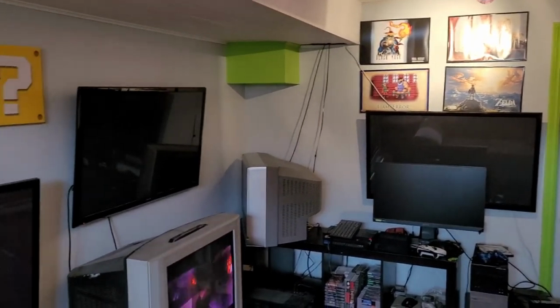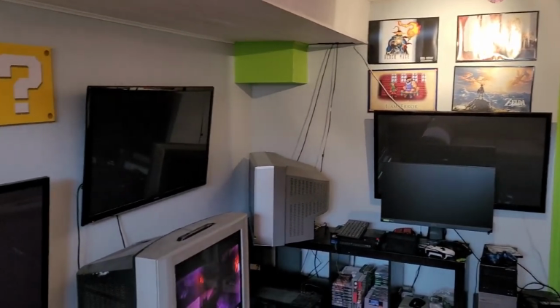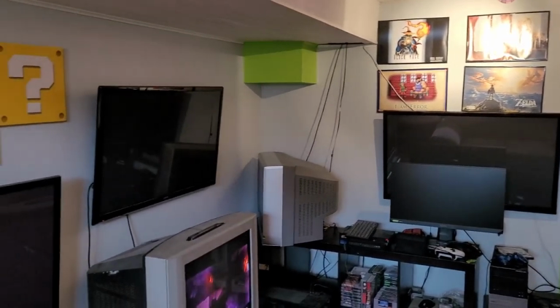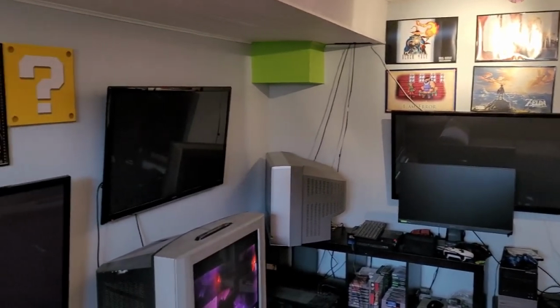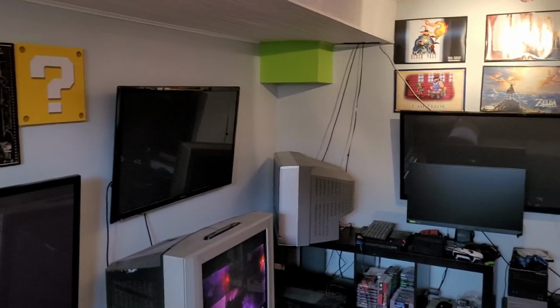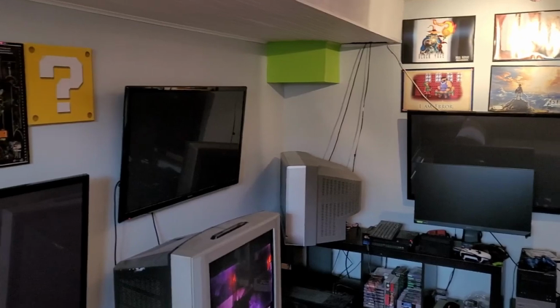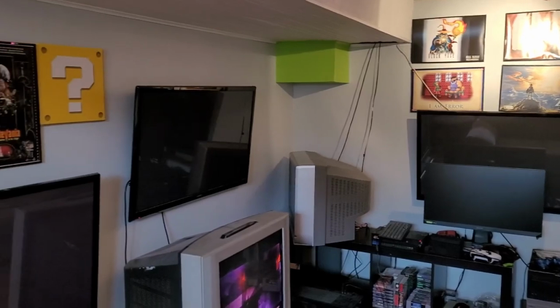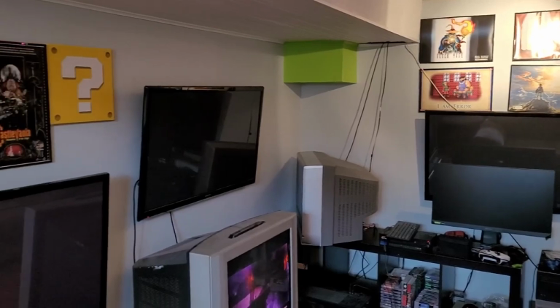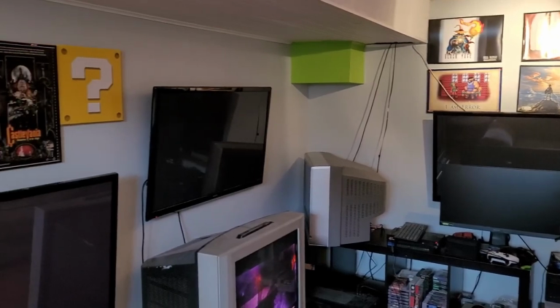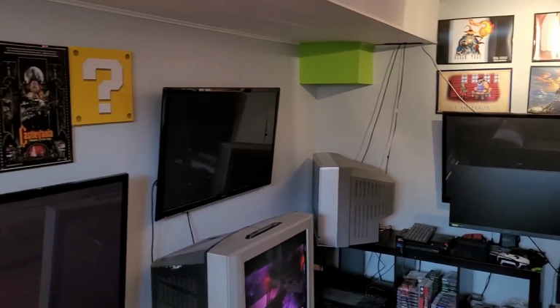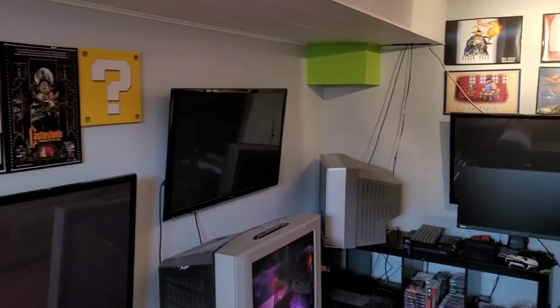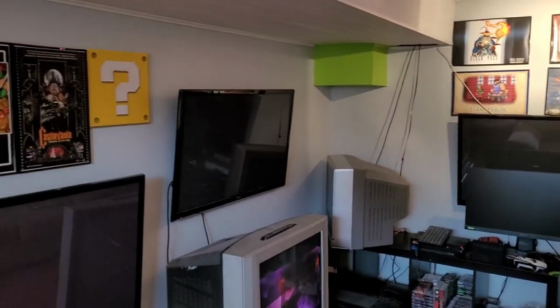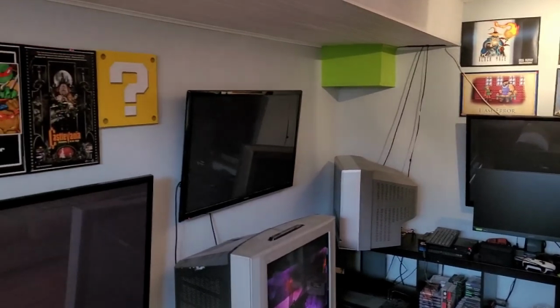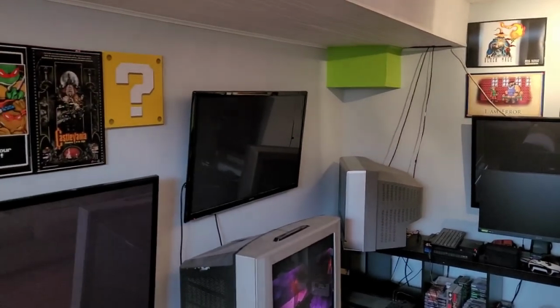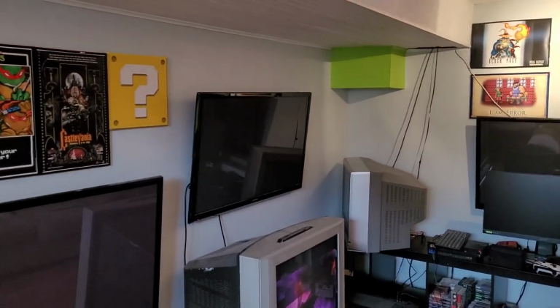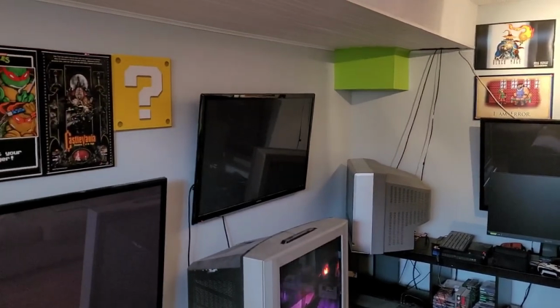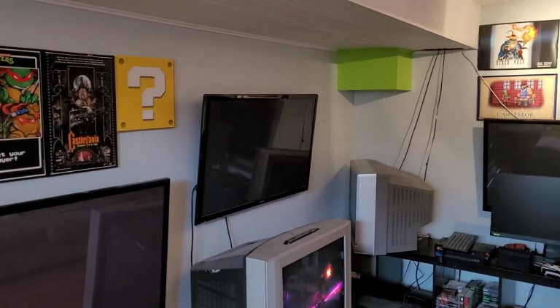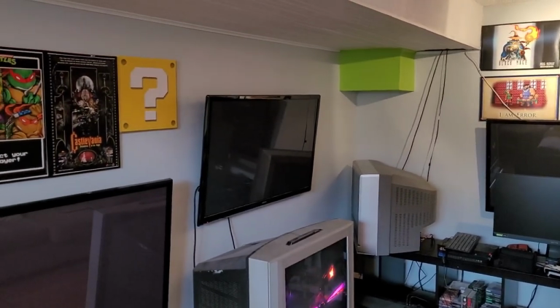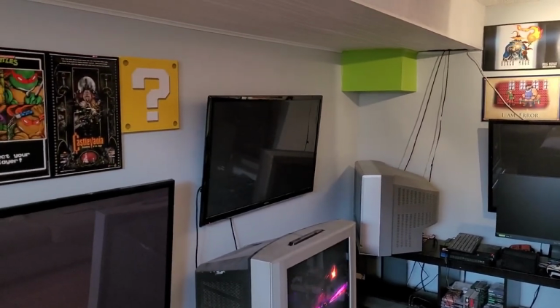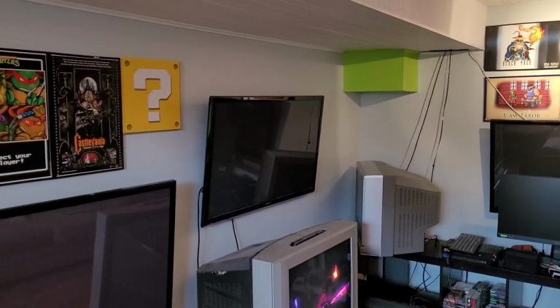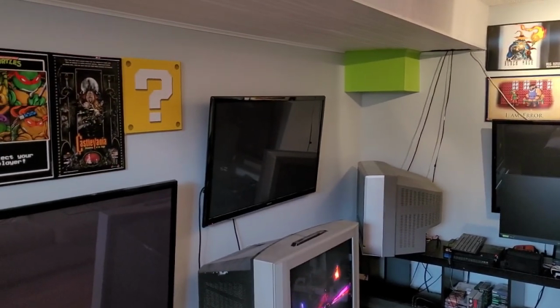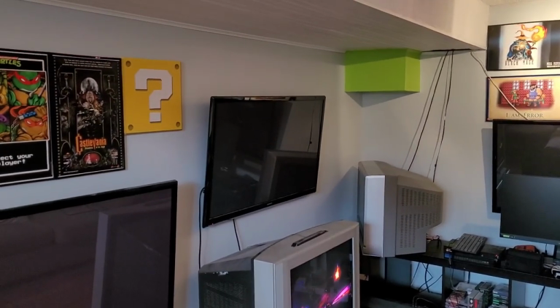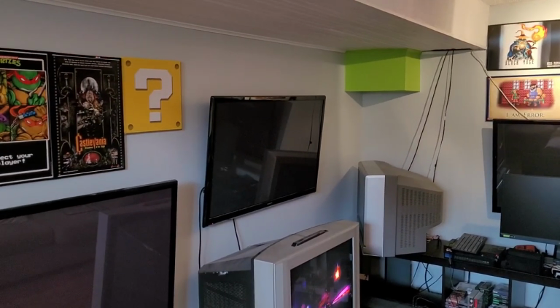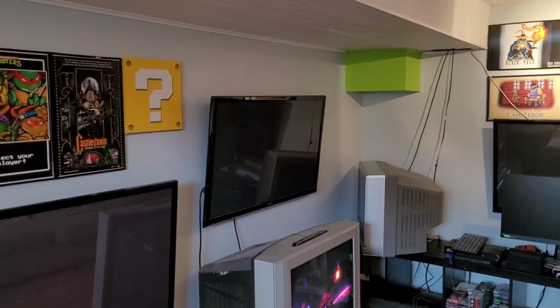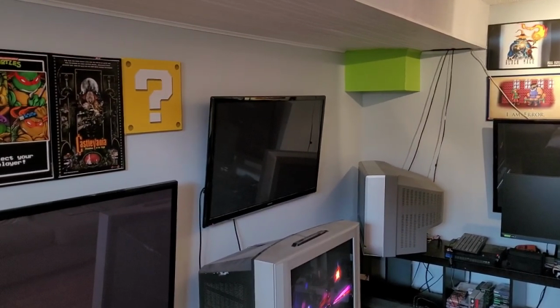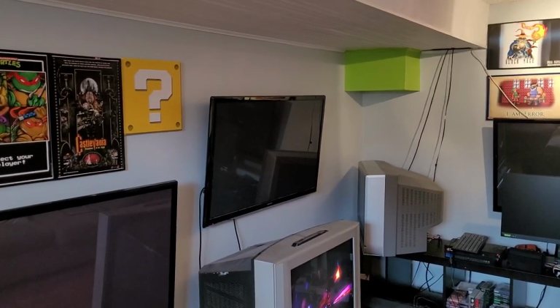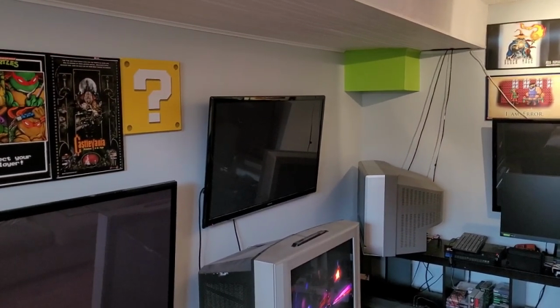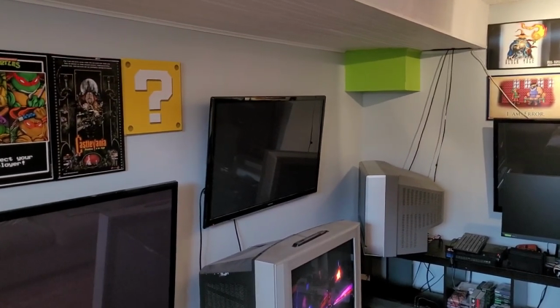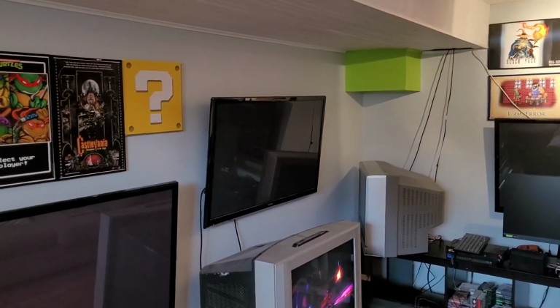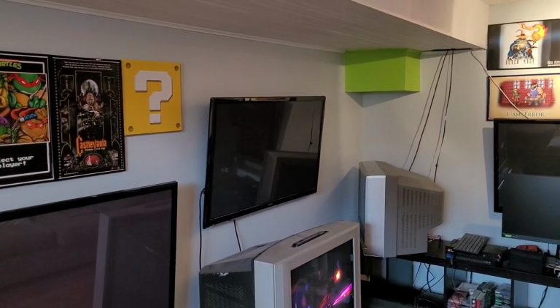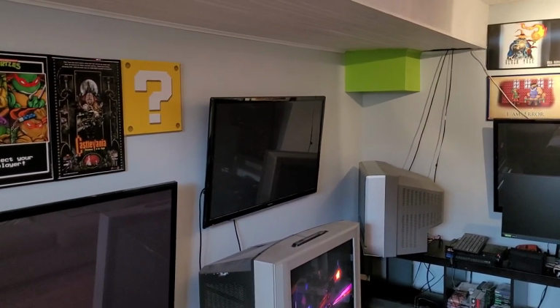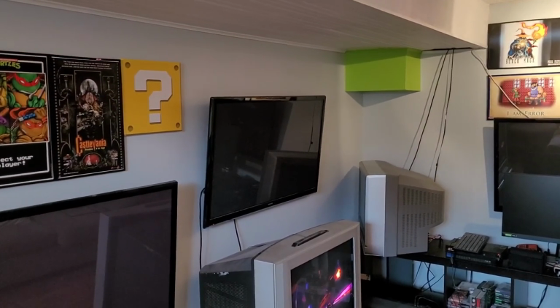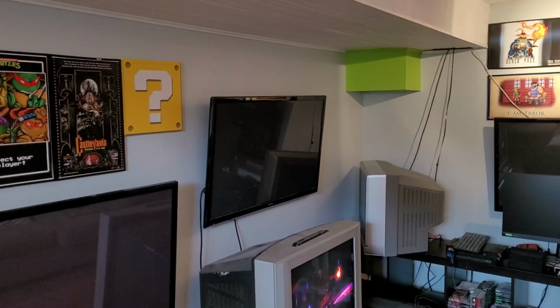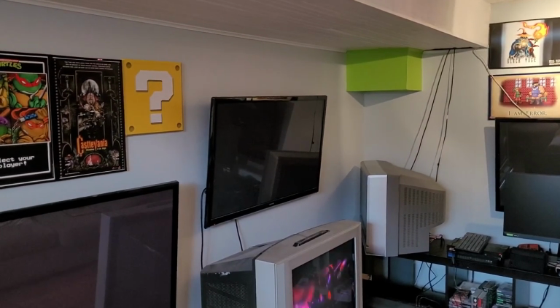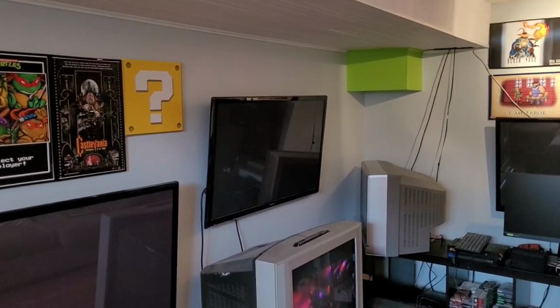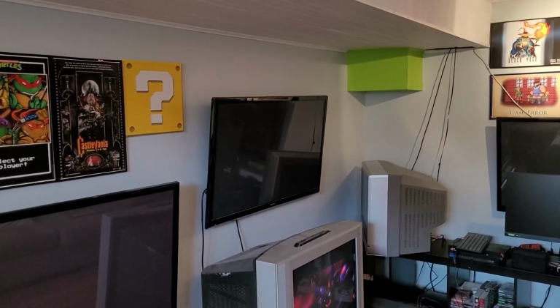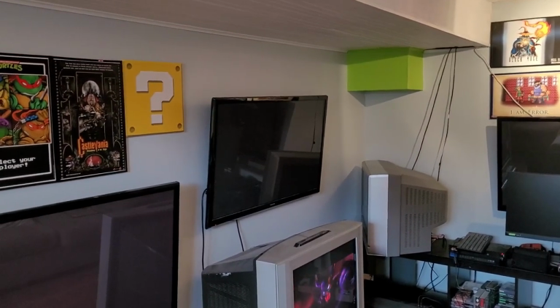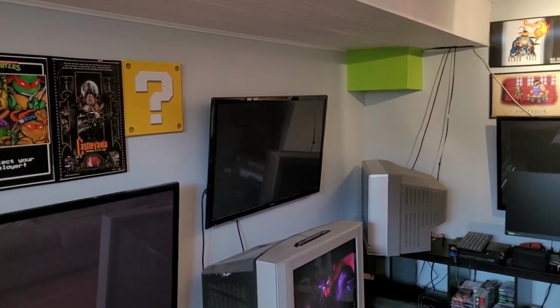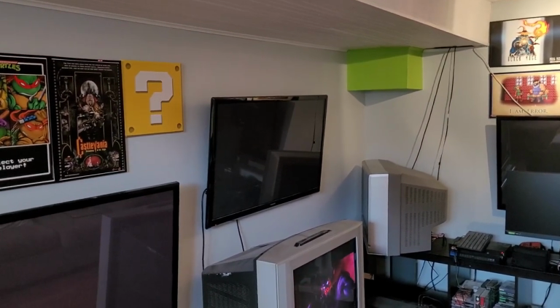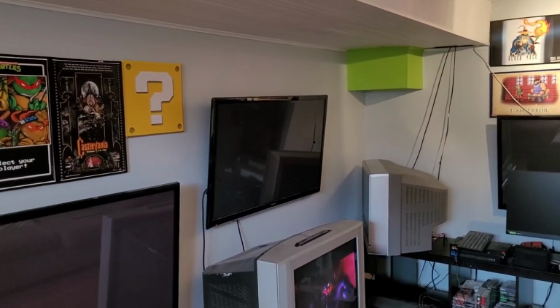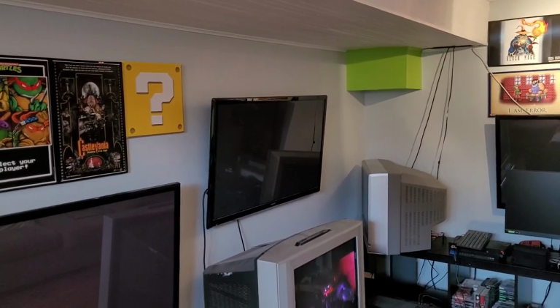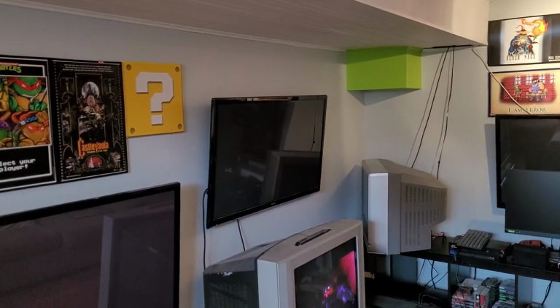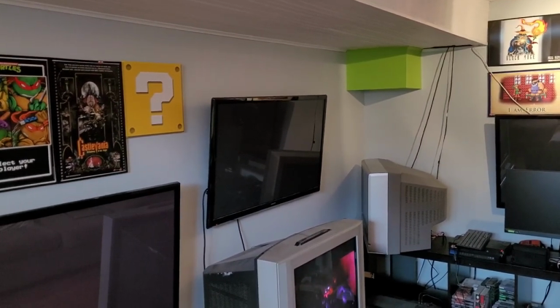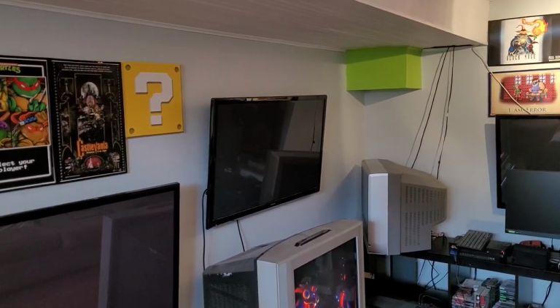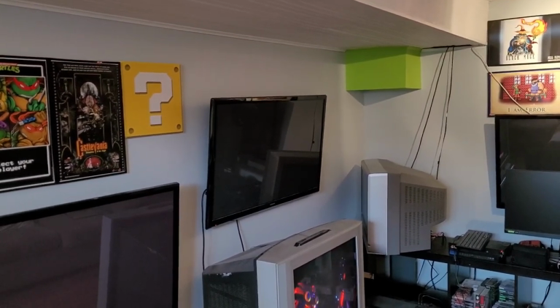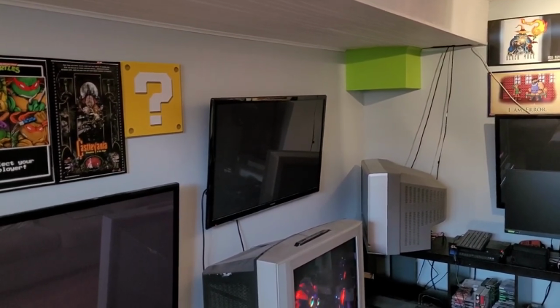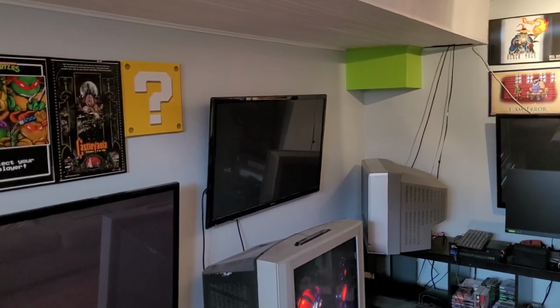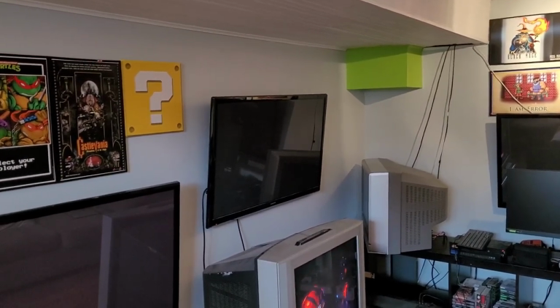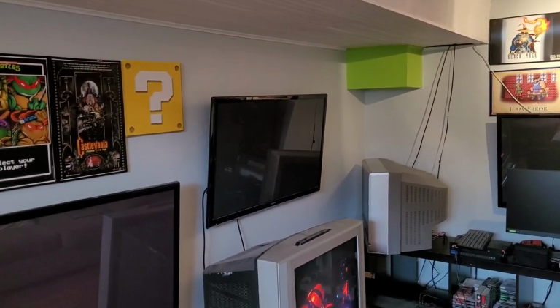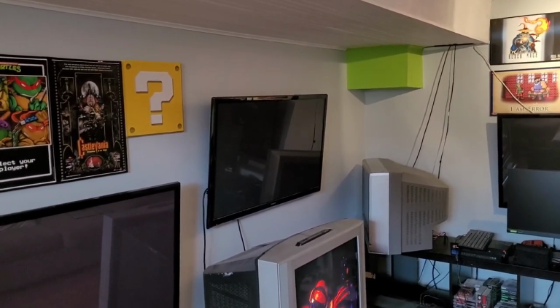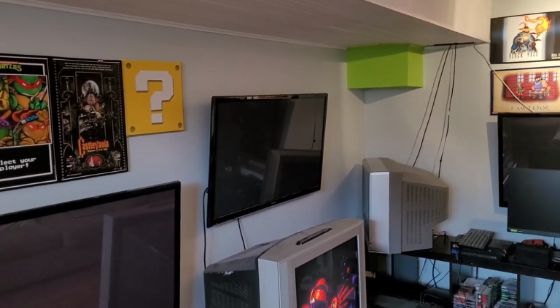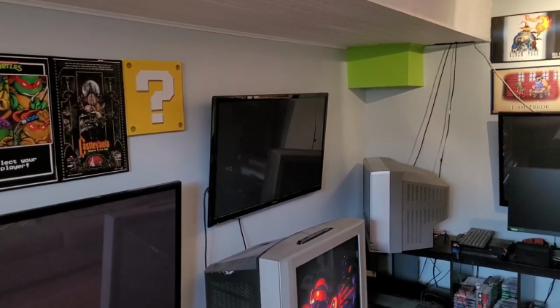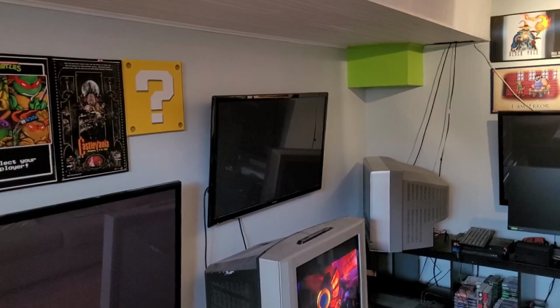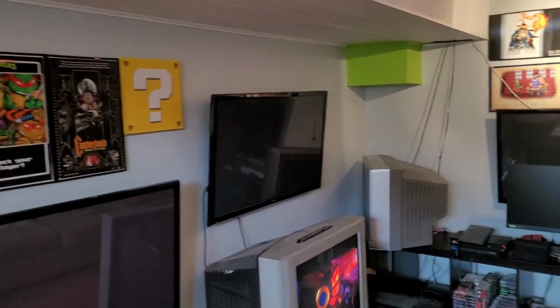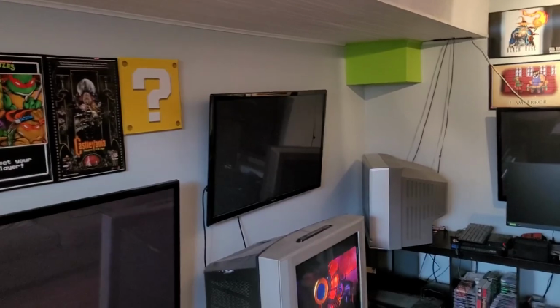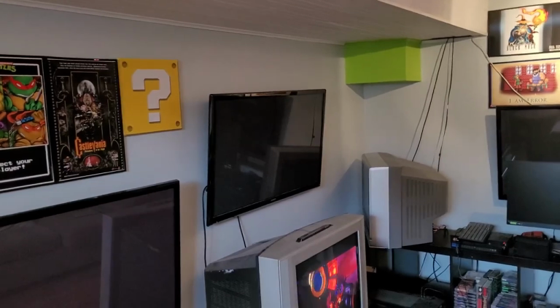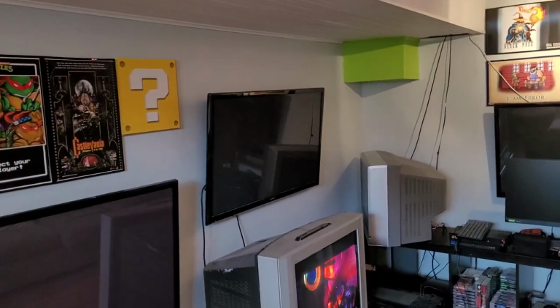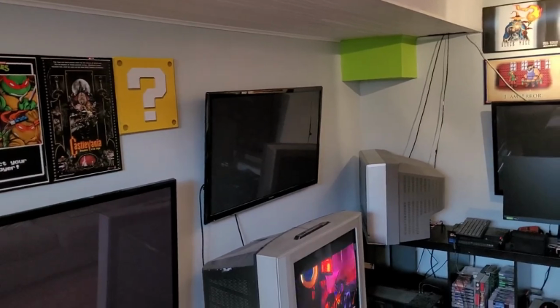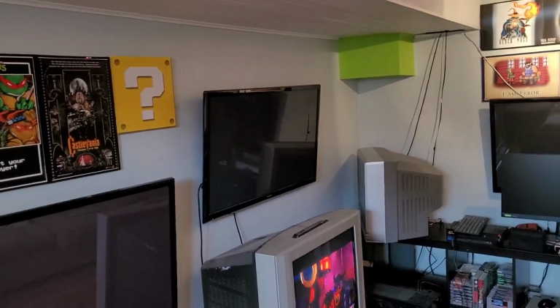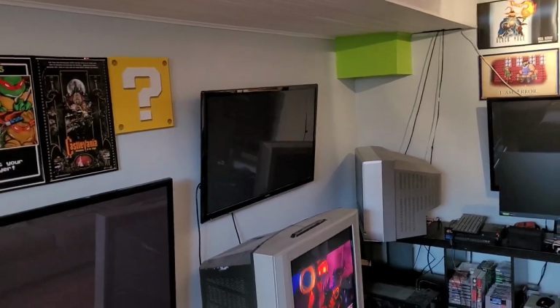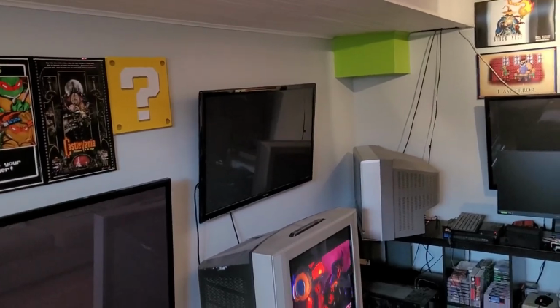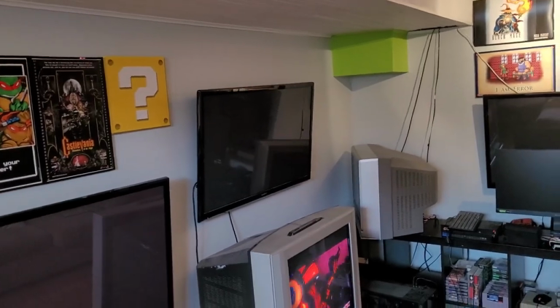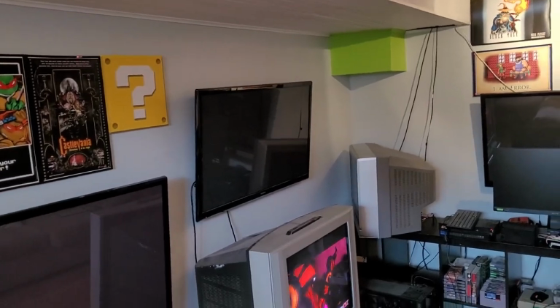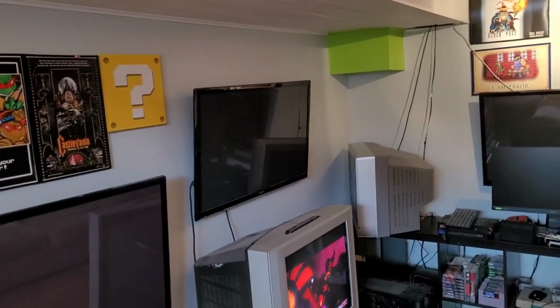Anyway, guys, I hope you enjoyed the video — pretty much covering how much electricity a CRT TV uses. Have a good day.